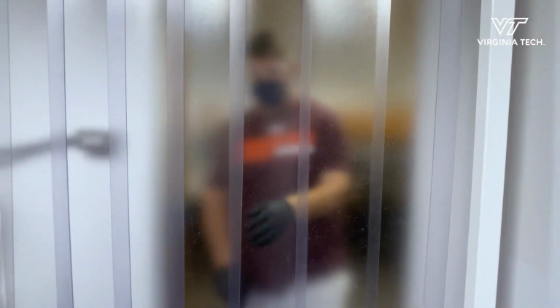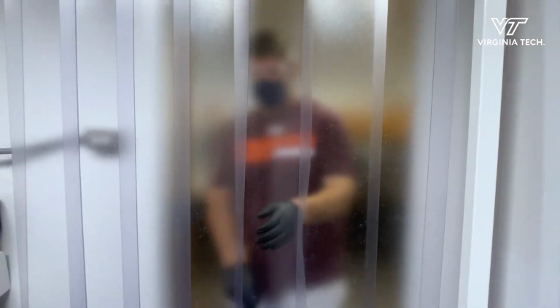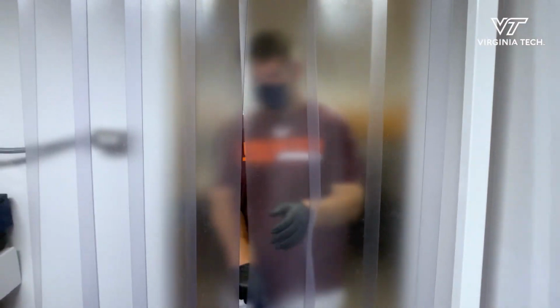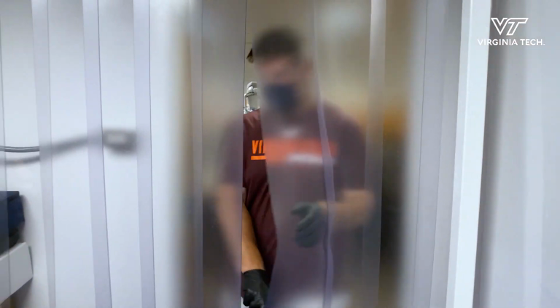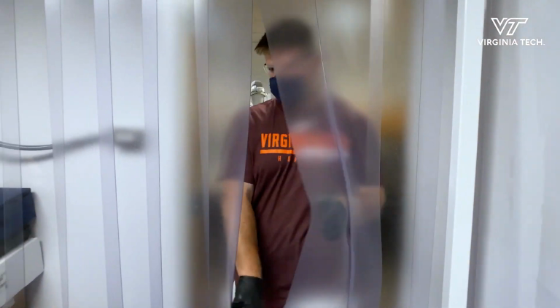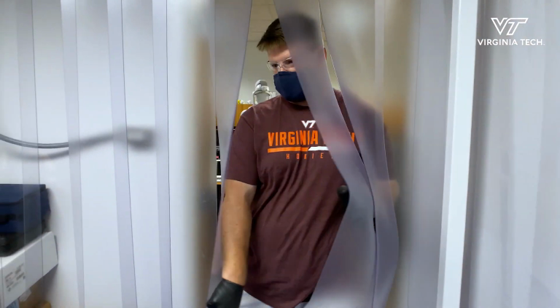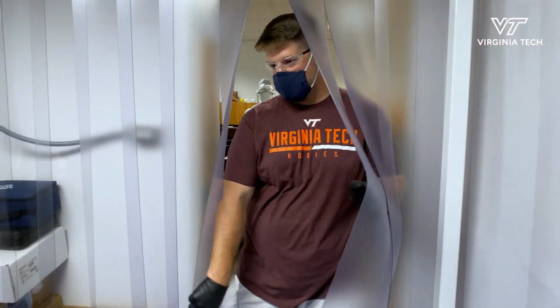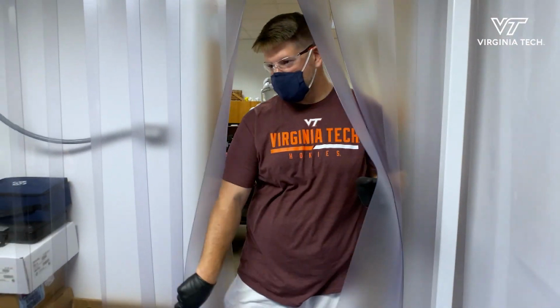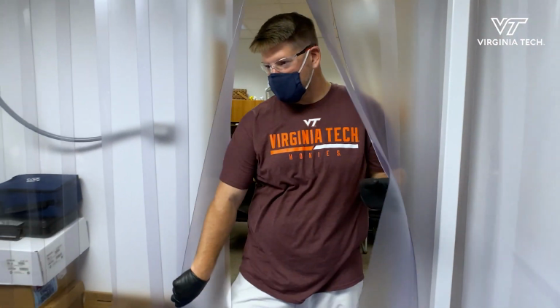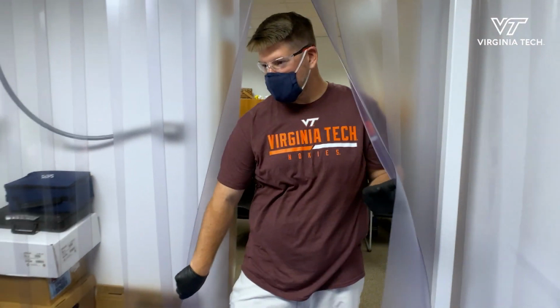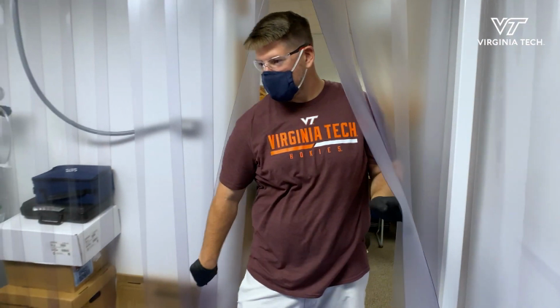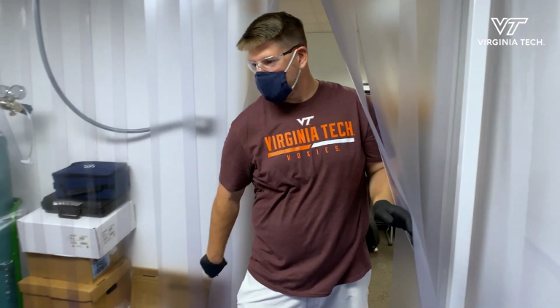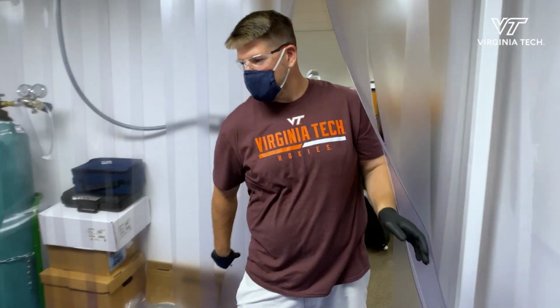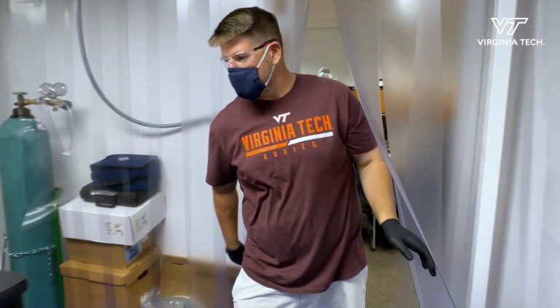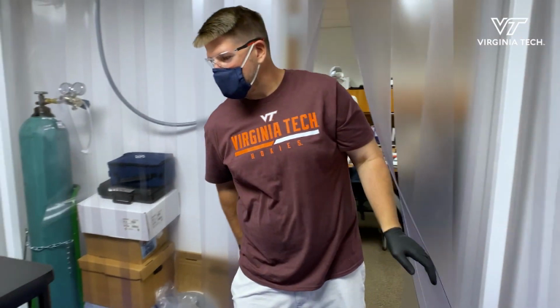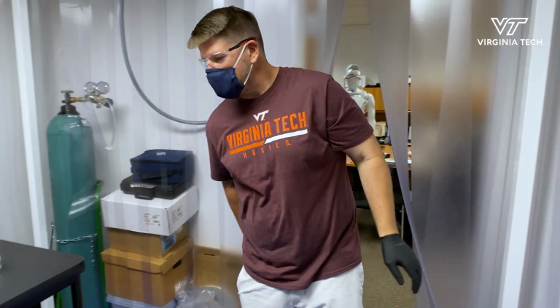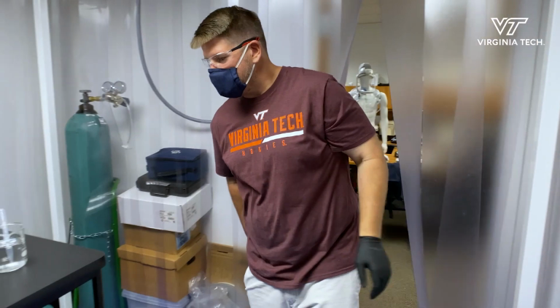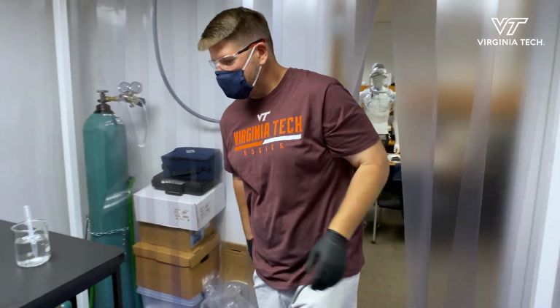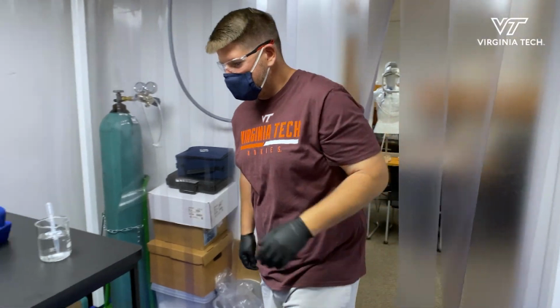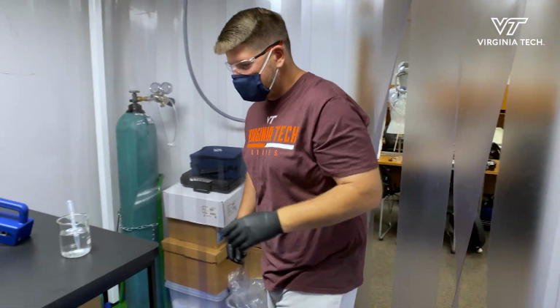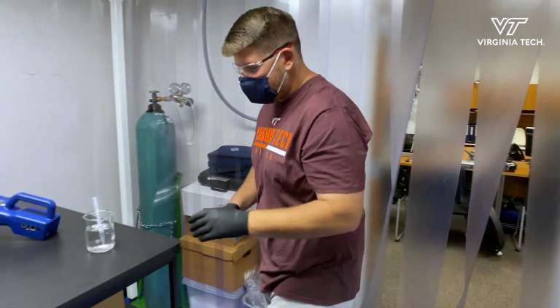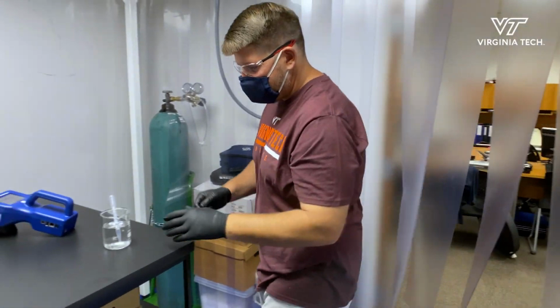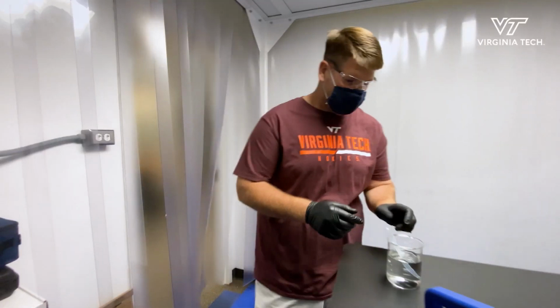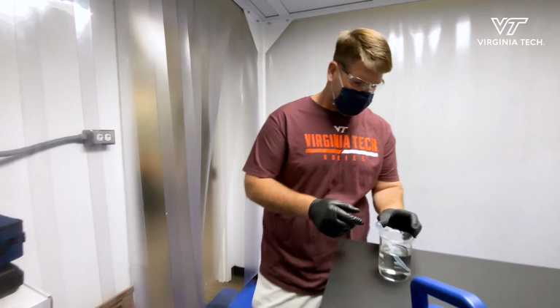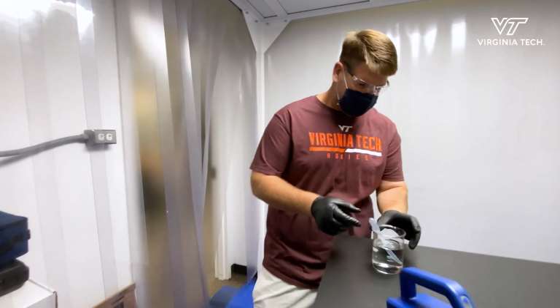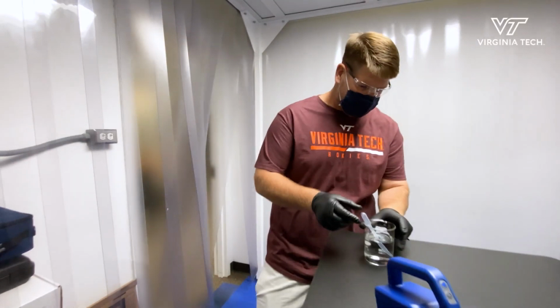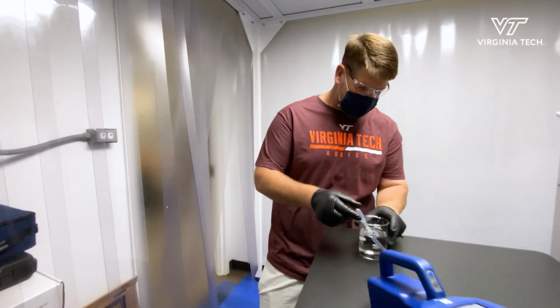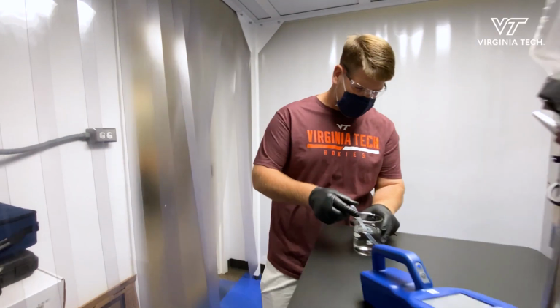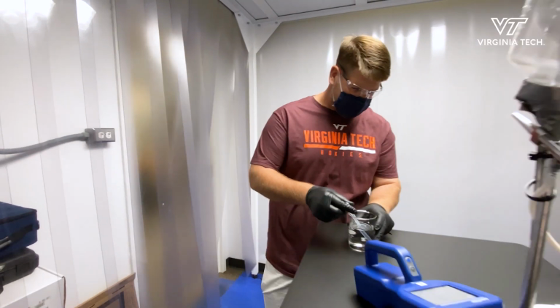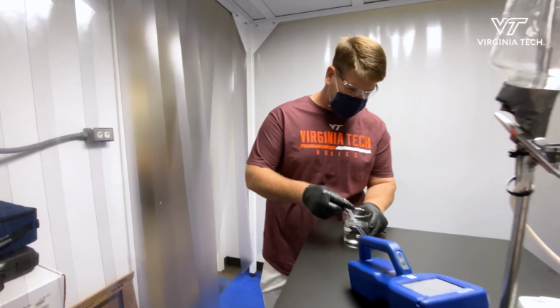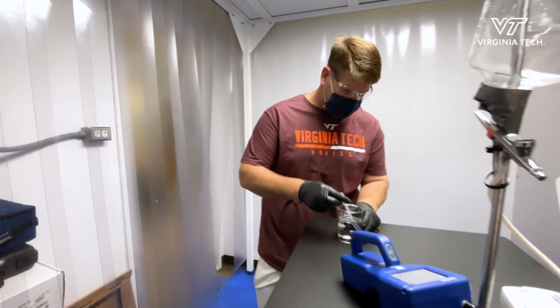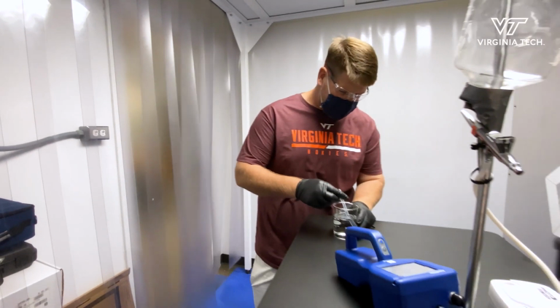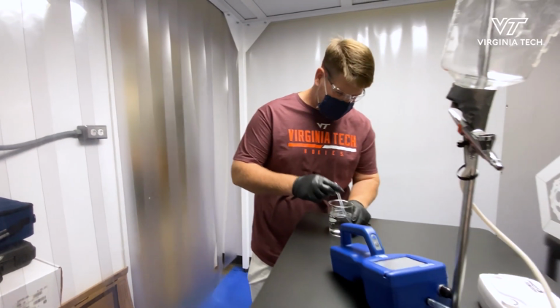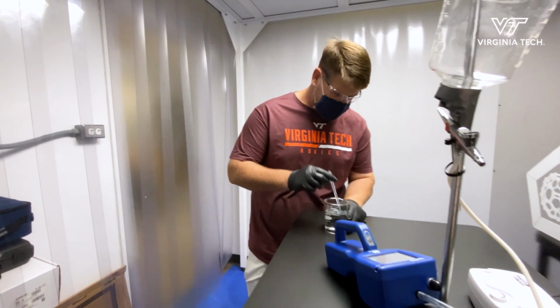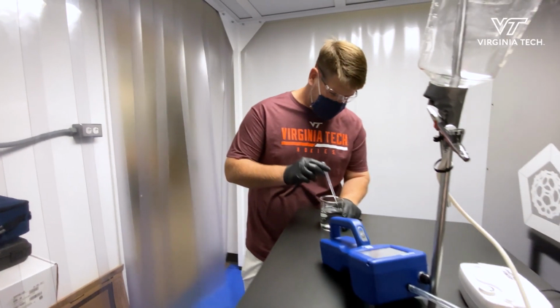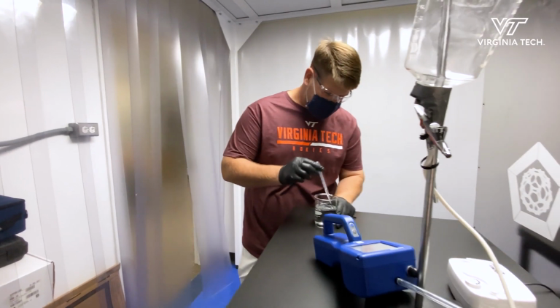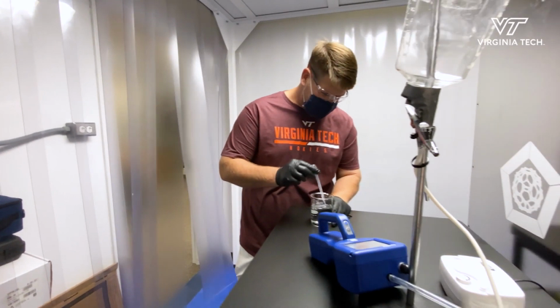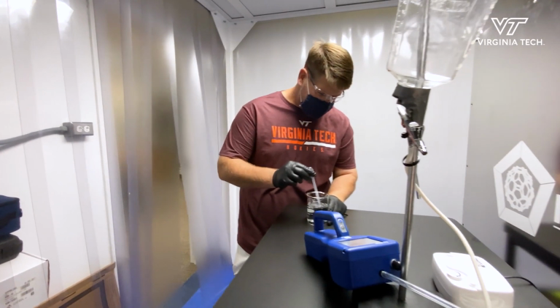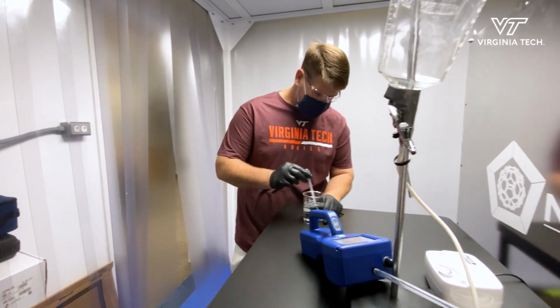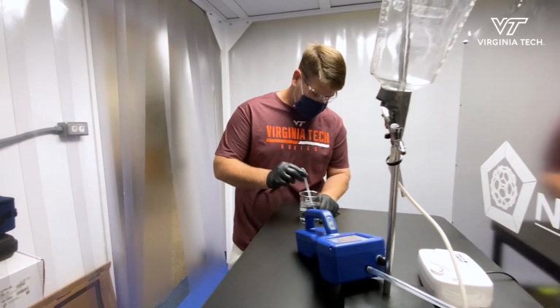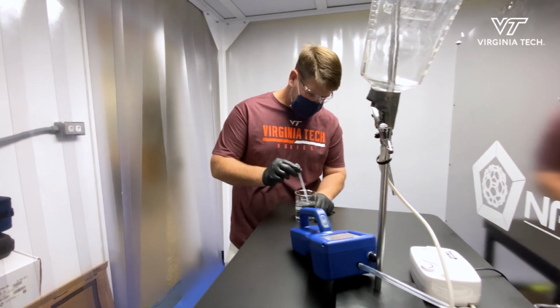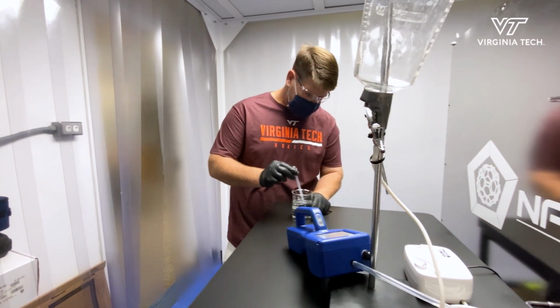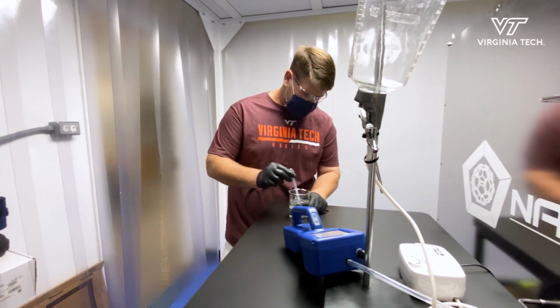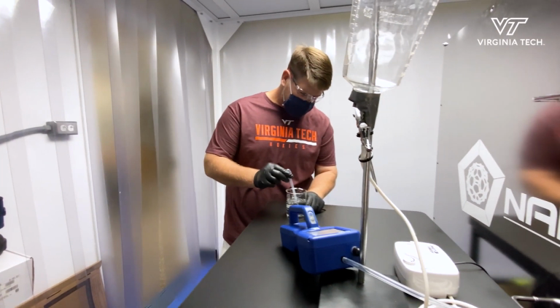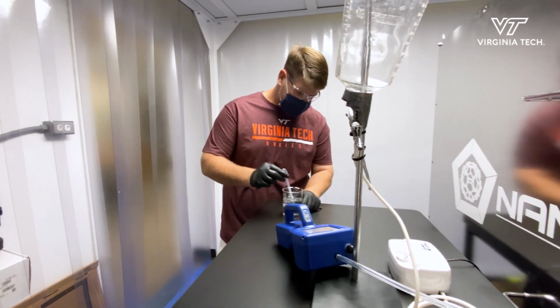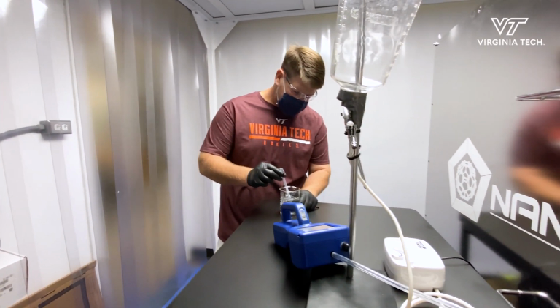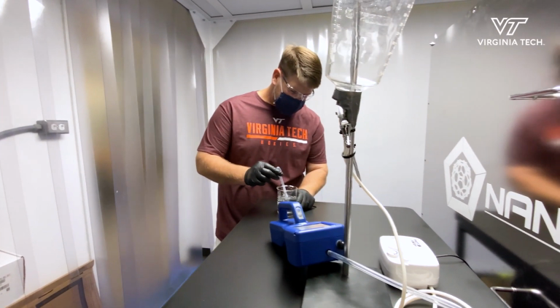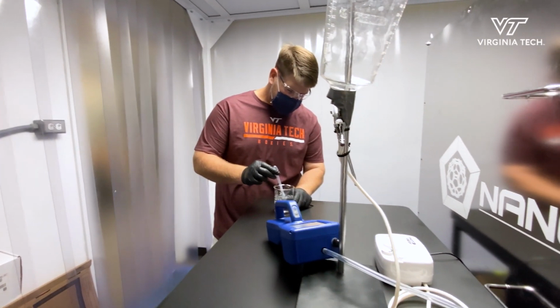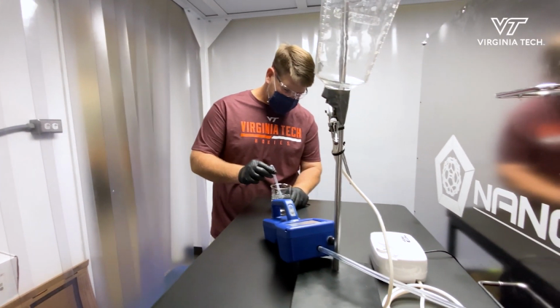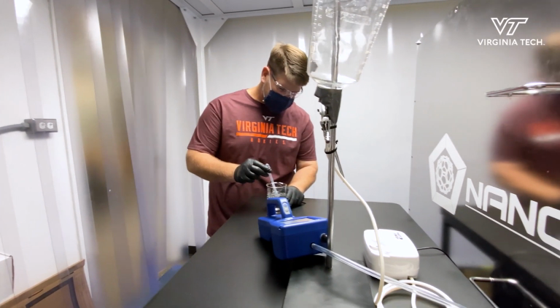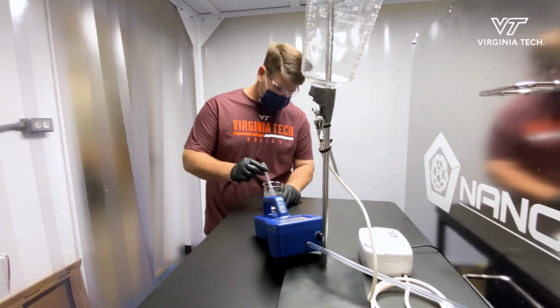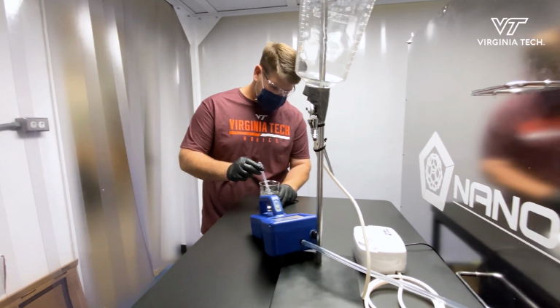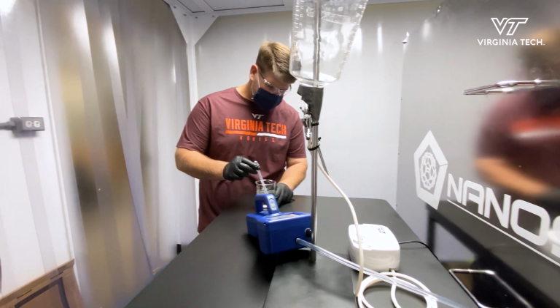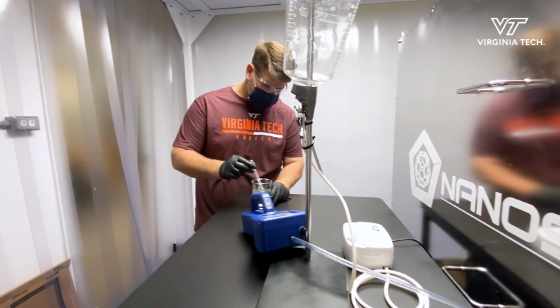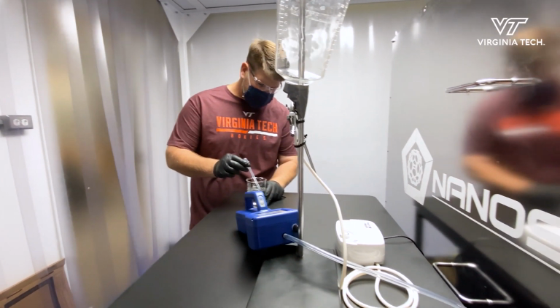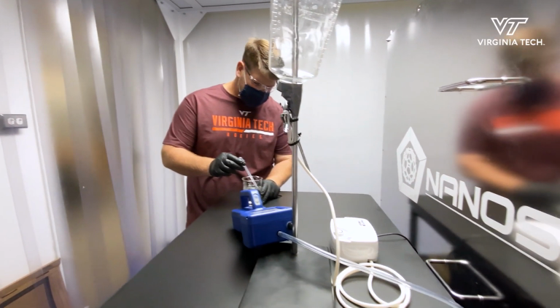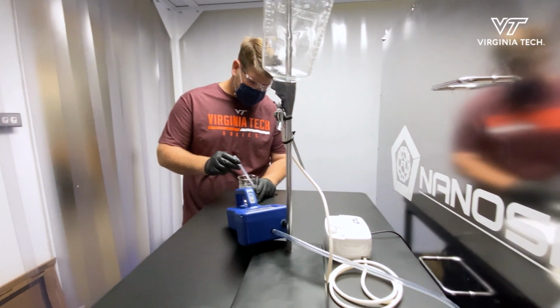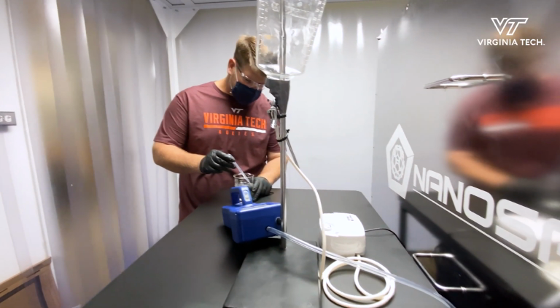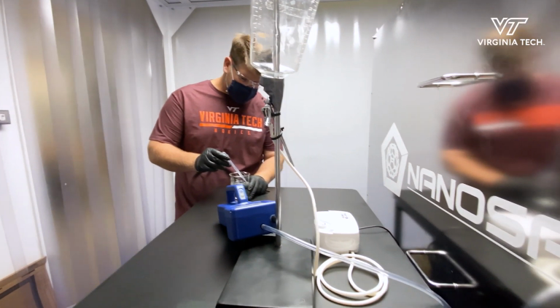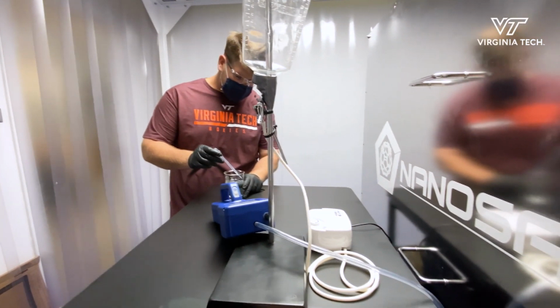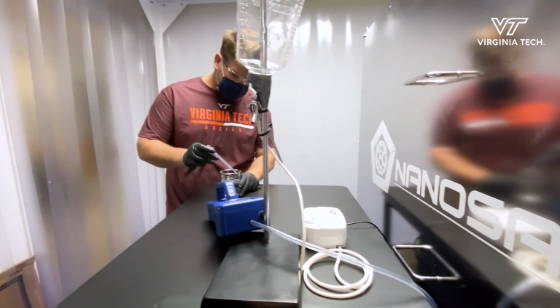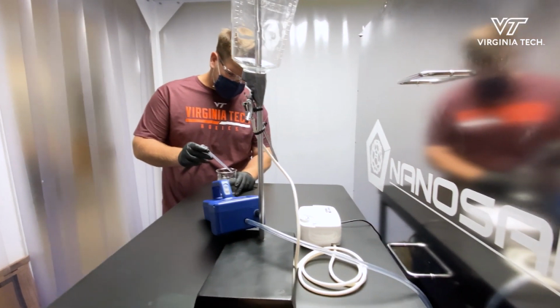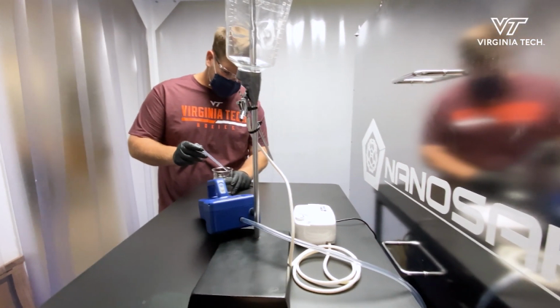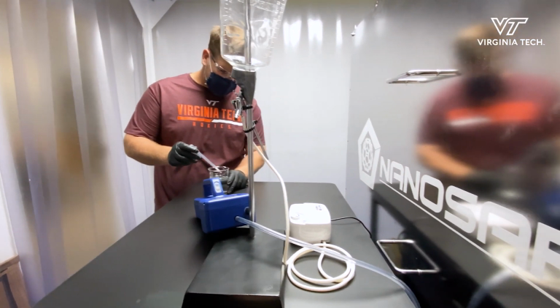I'm Matthew Hull. I'm a research scientist and also founder and owner of NanoSafe Inc.